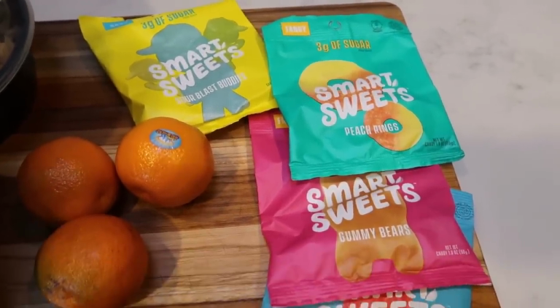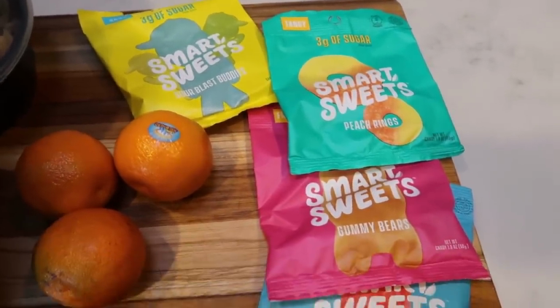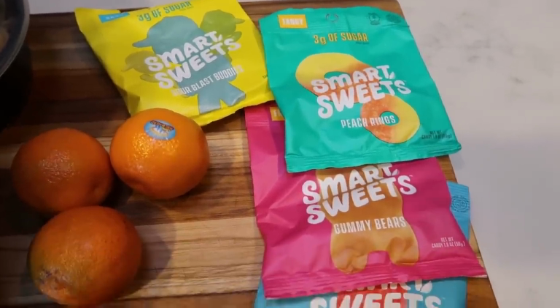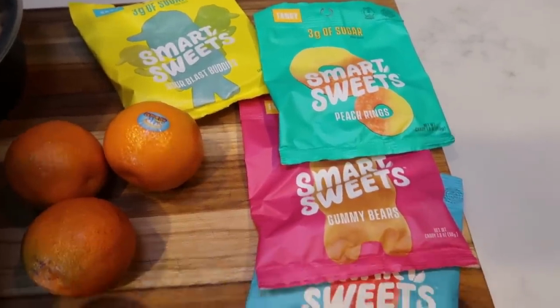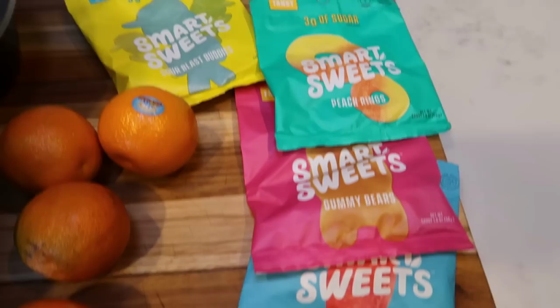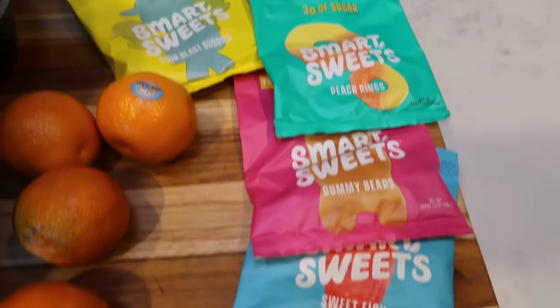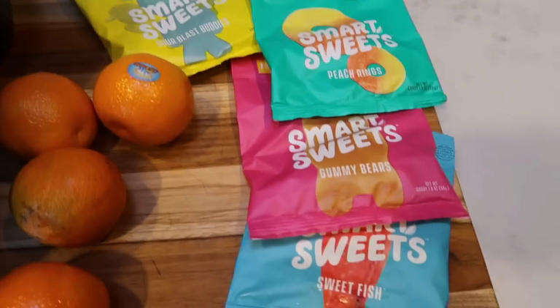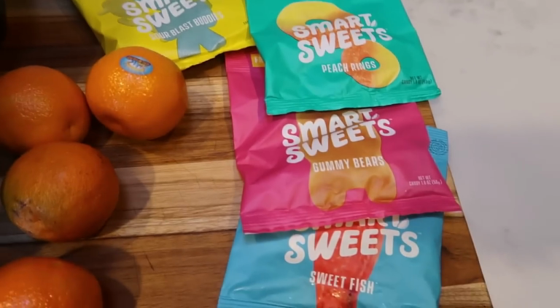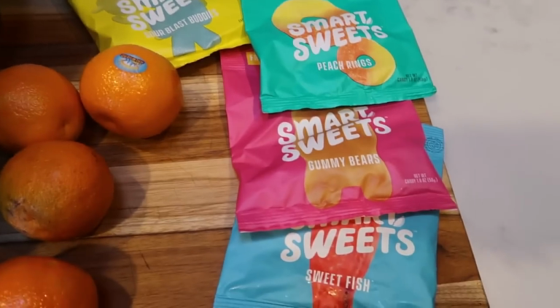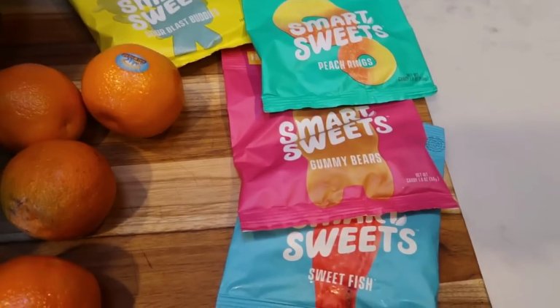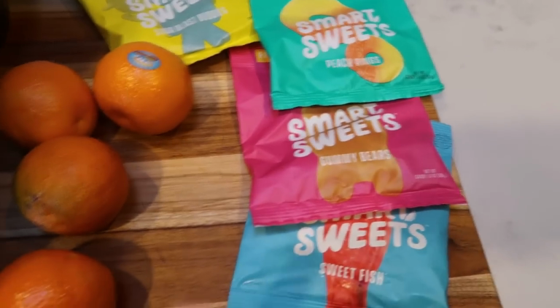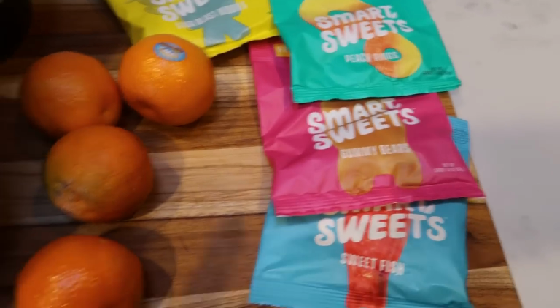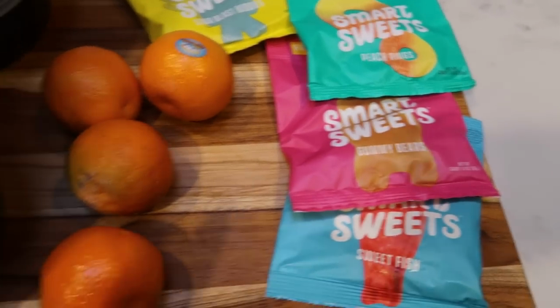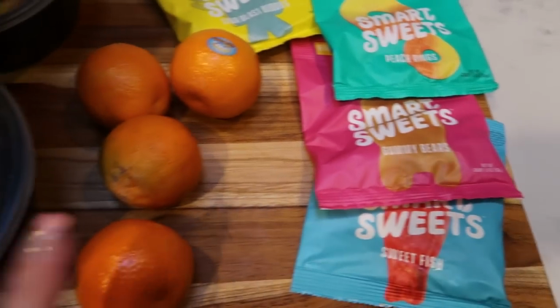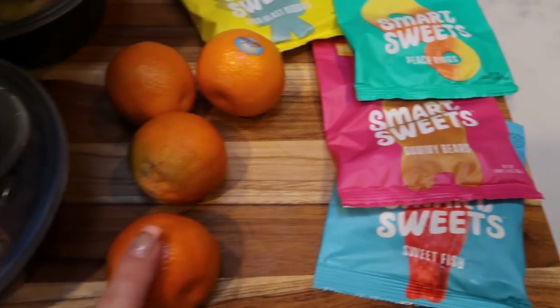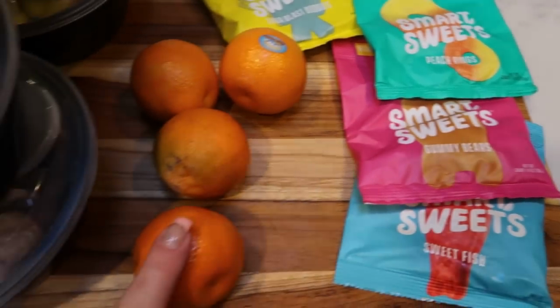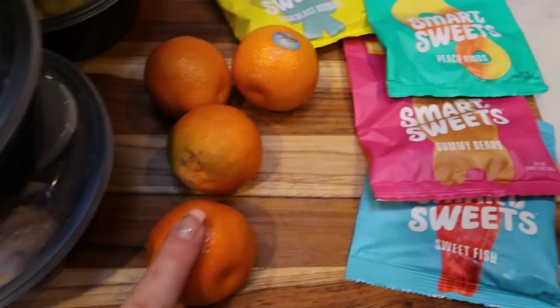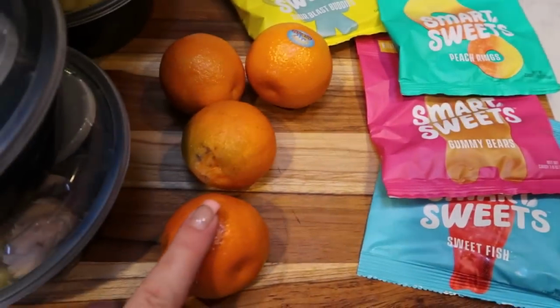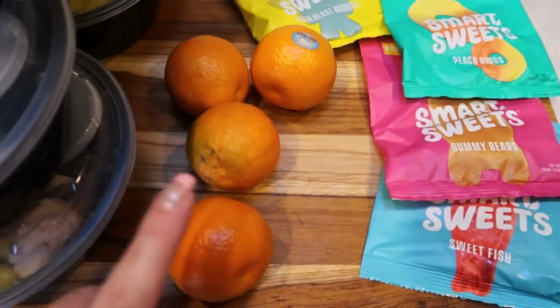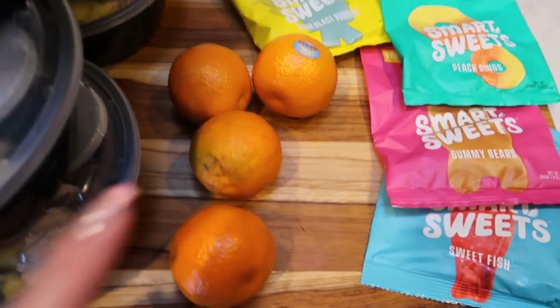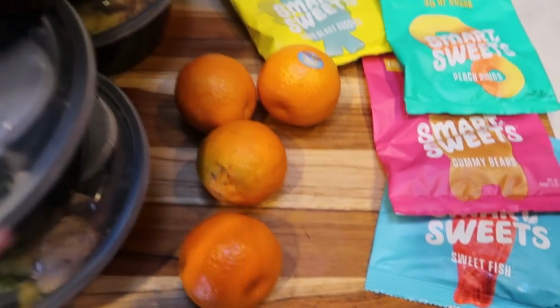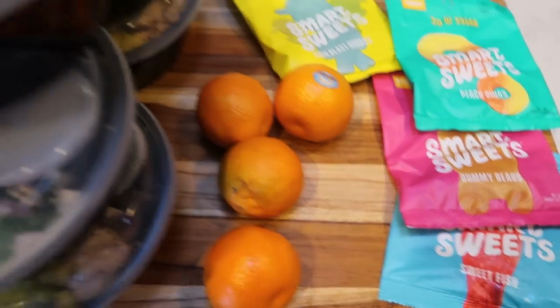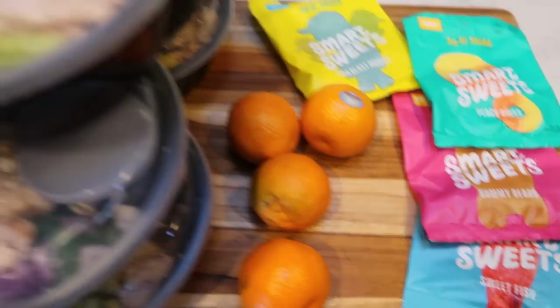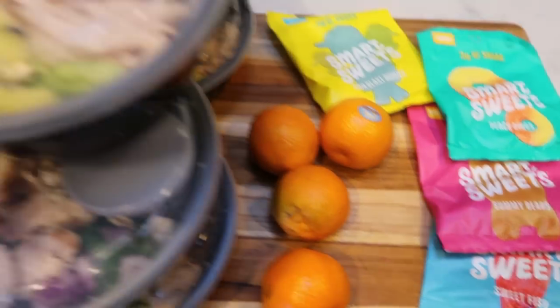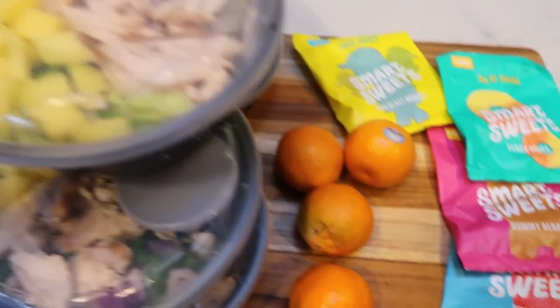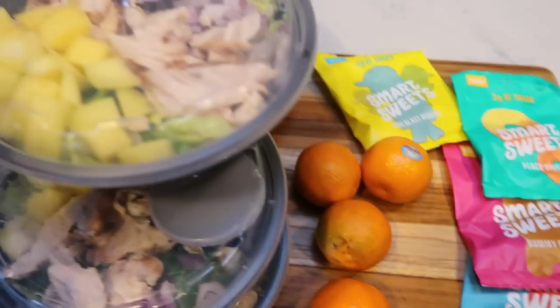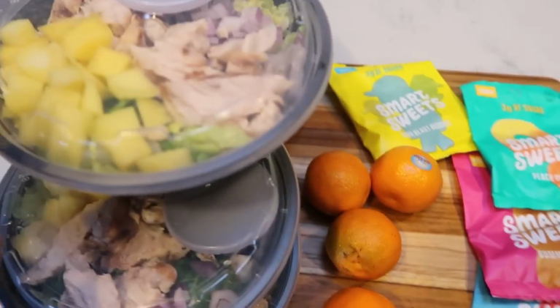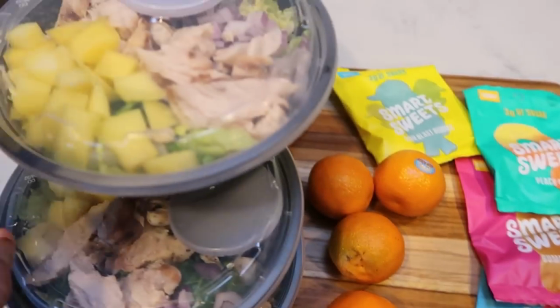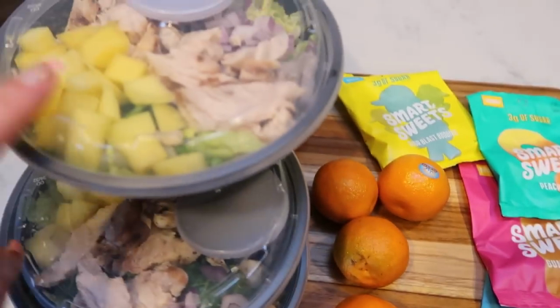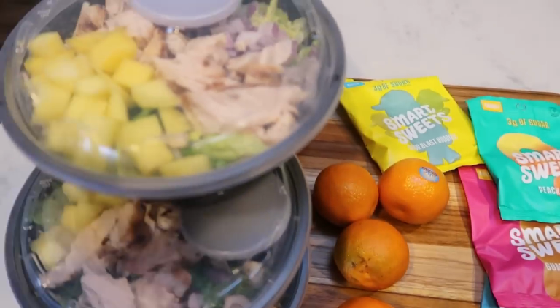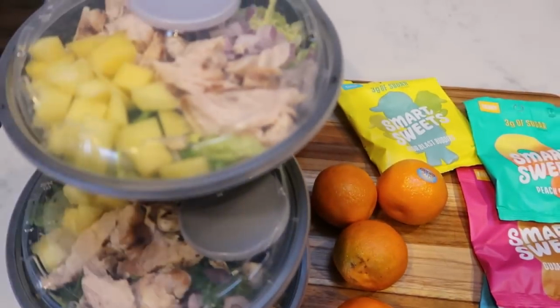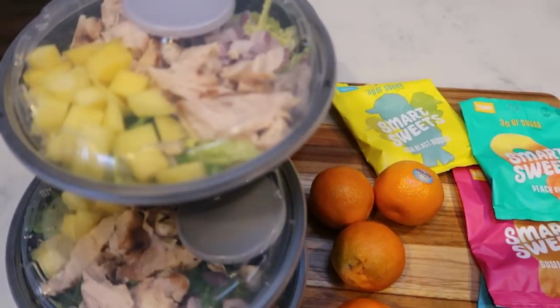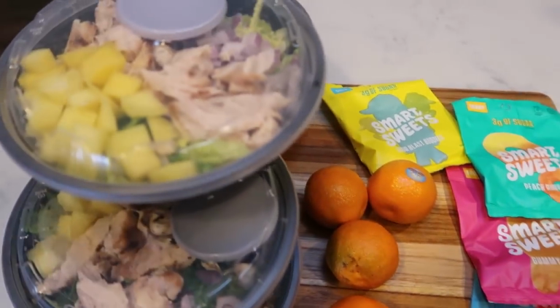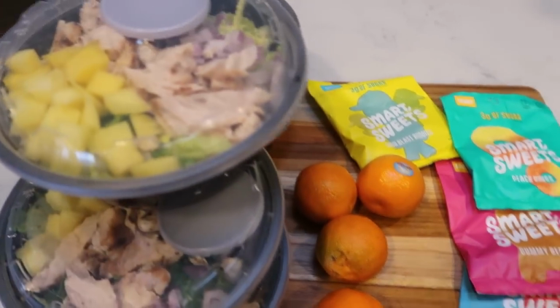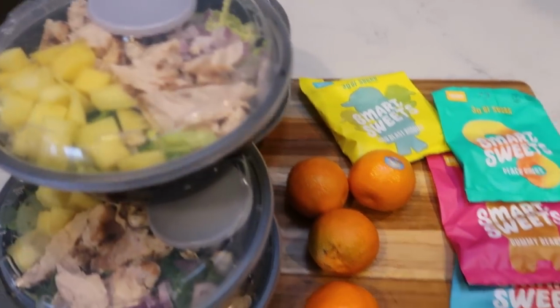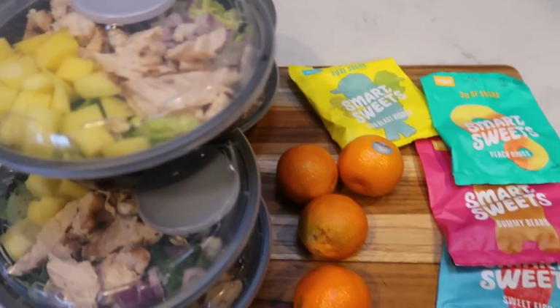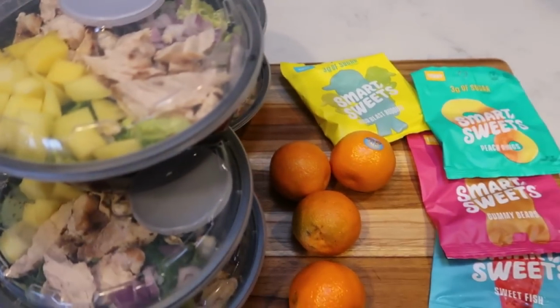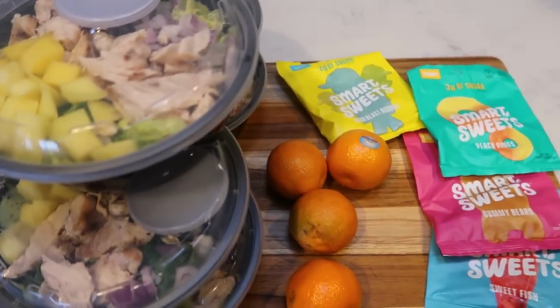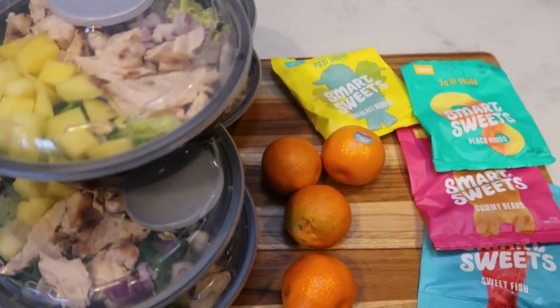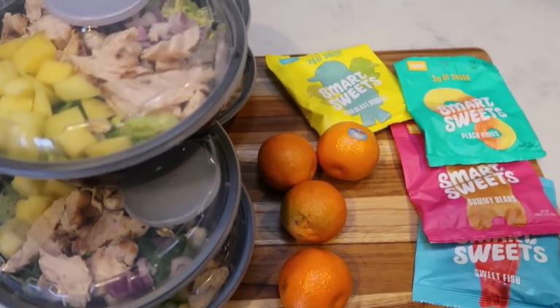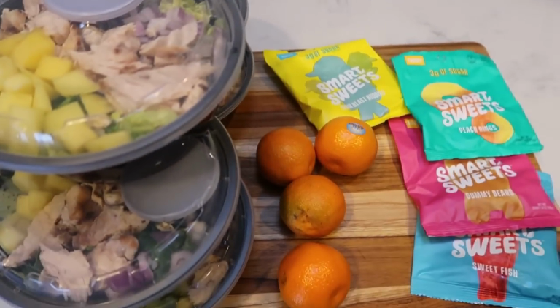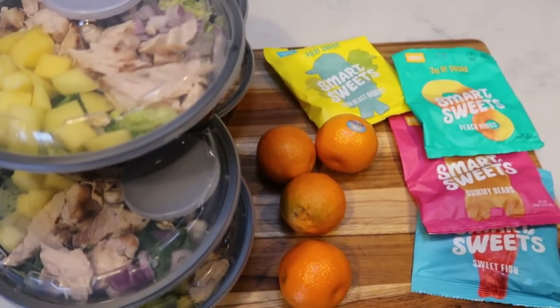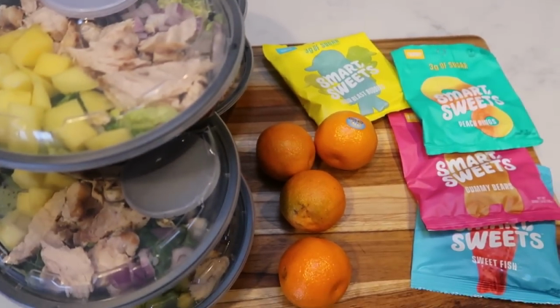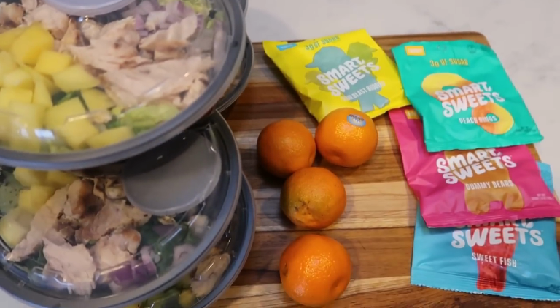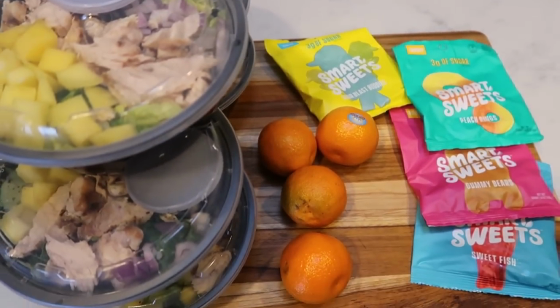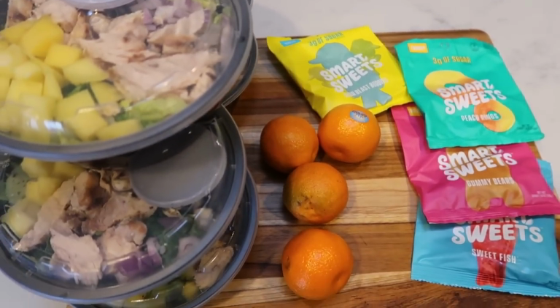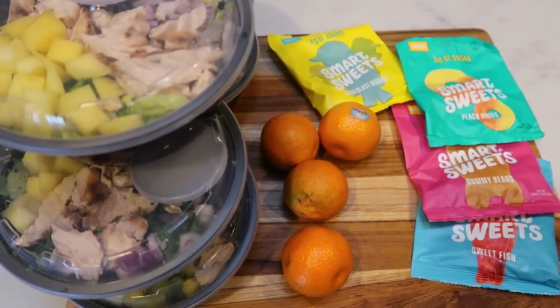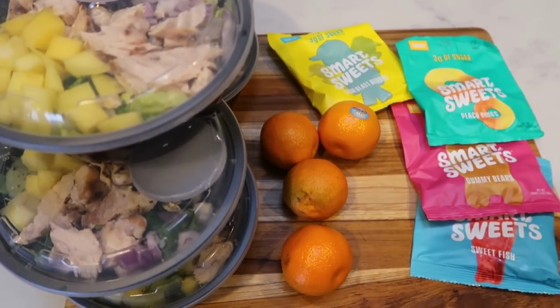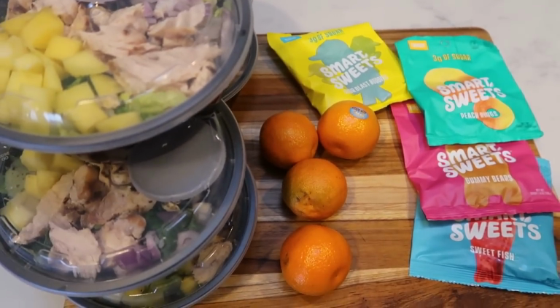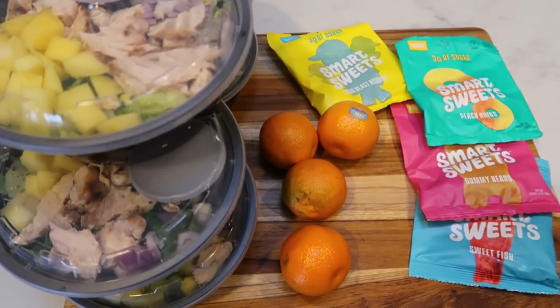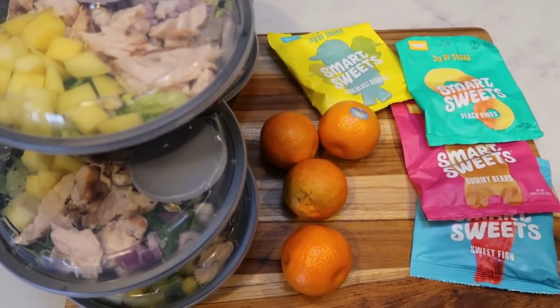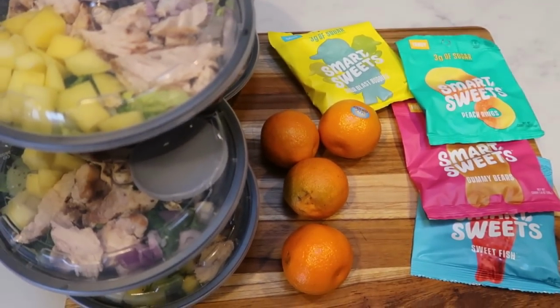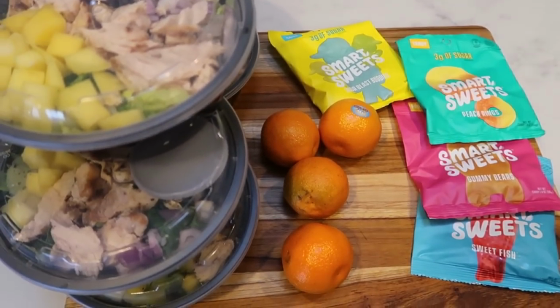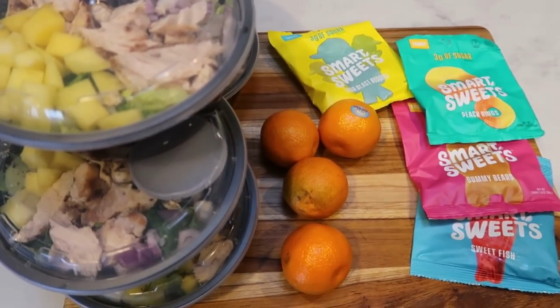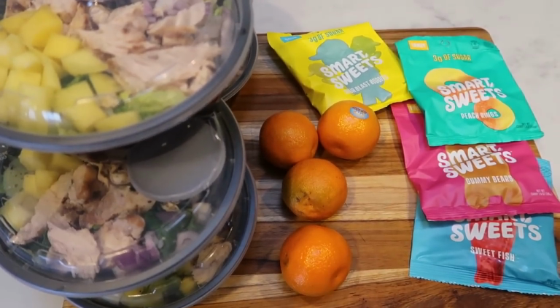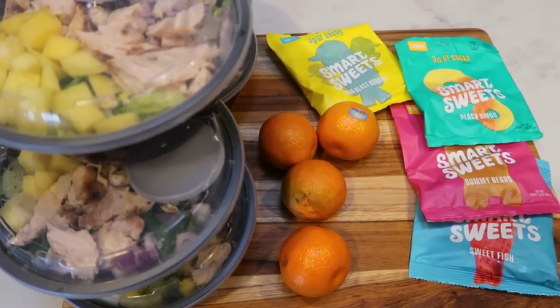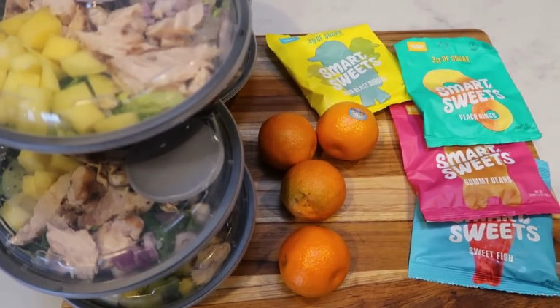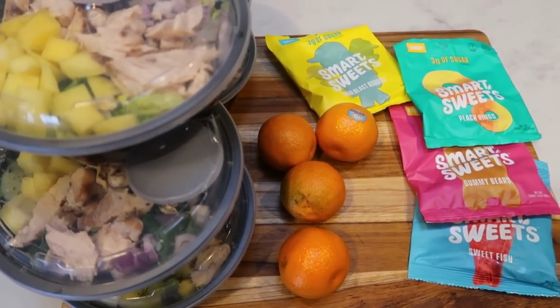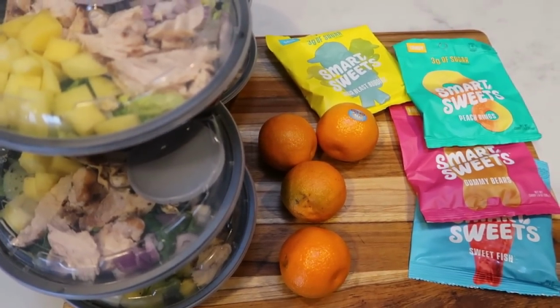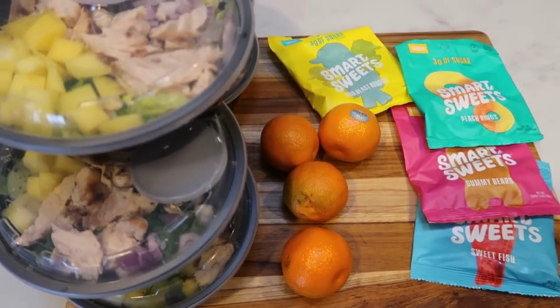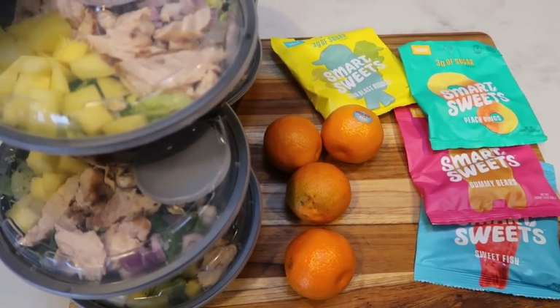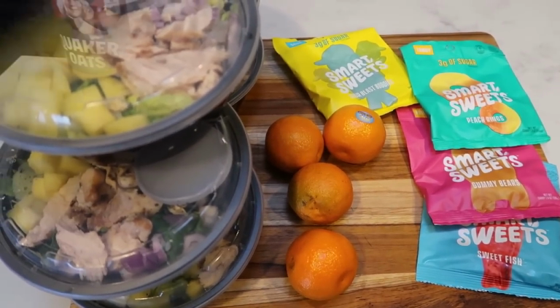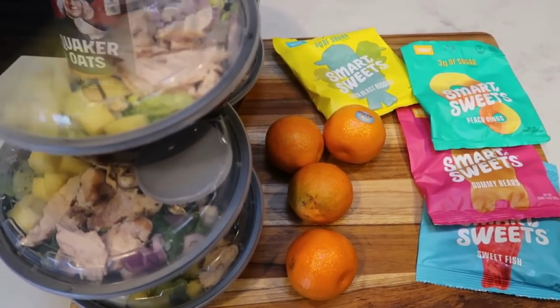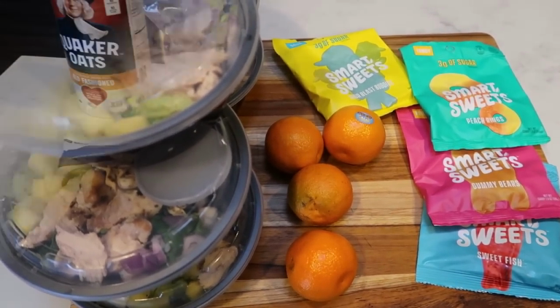So that's three points for the Smart Sweets, zero for the cuties, and four for the salad — this is a seven smart point lunch.